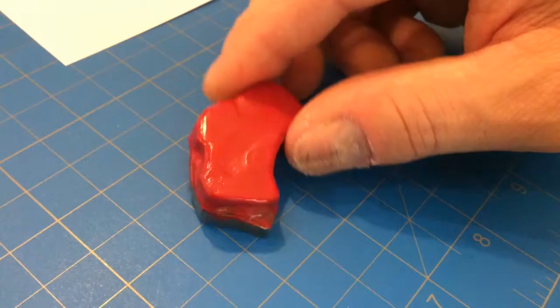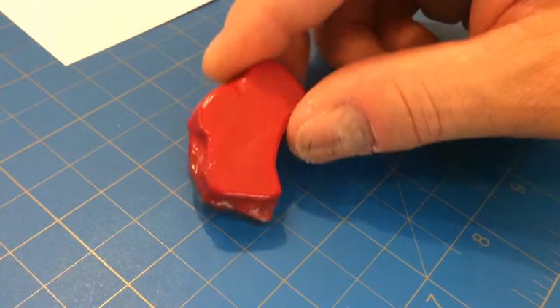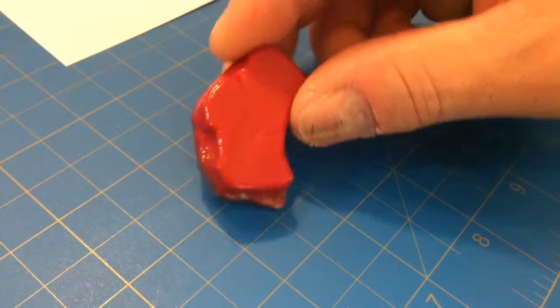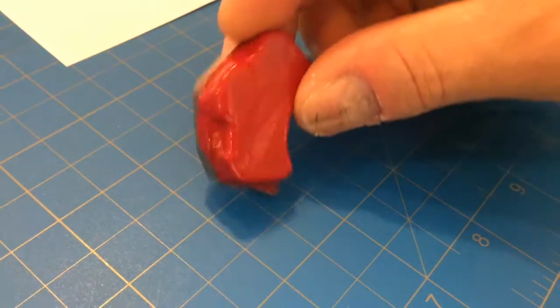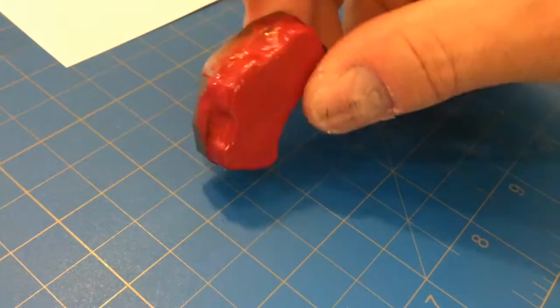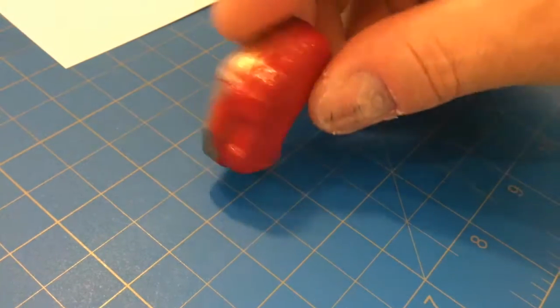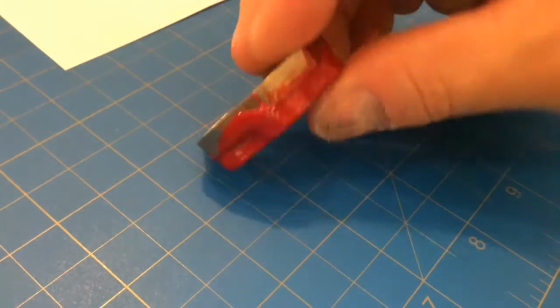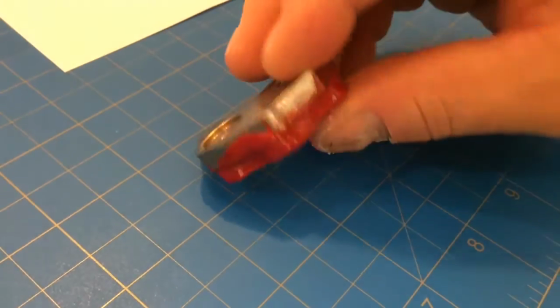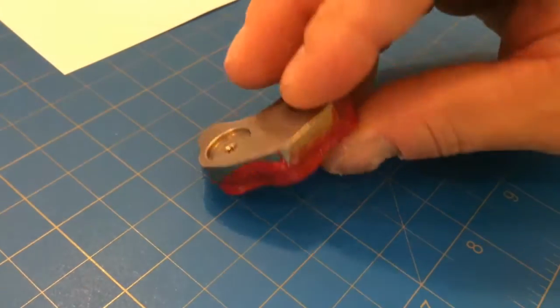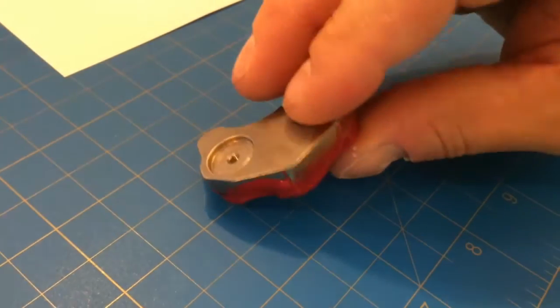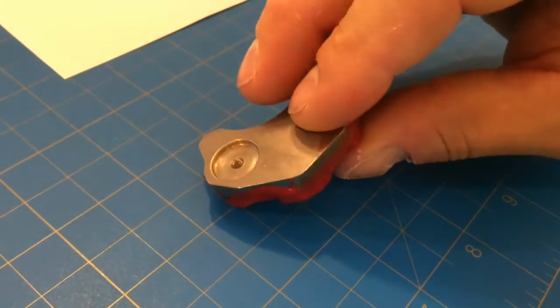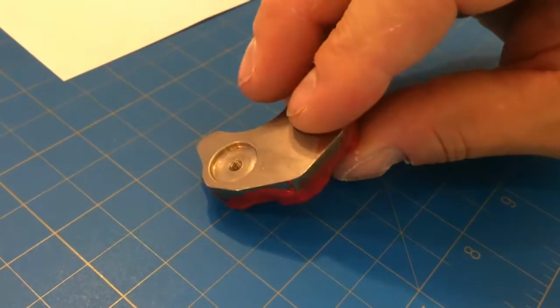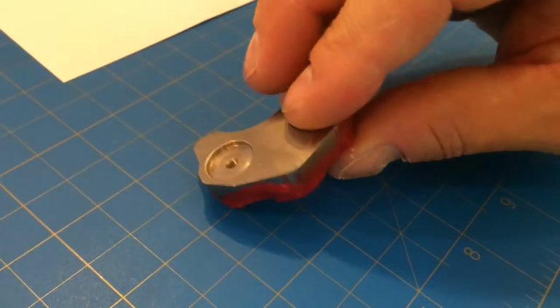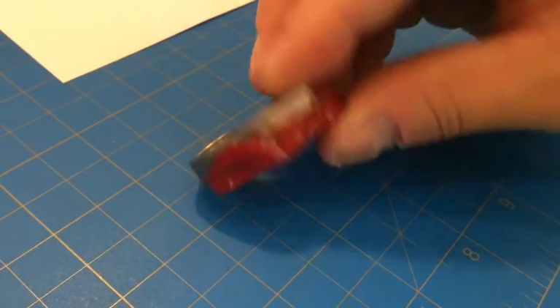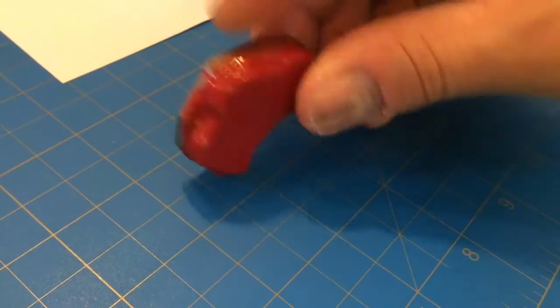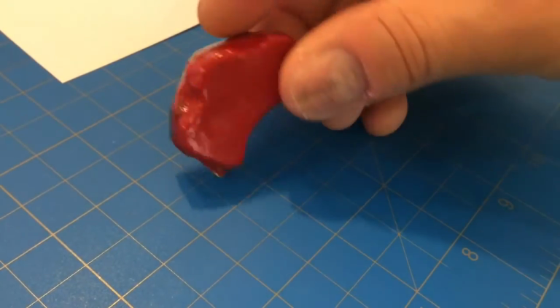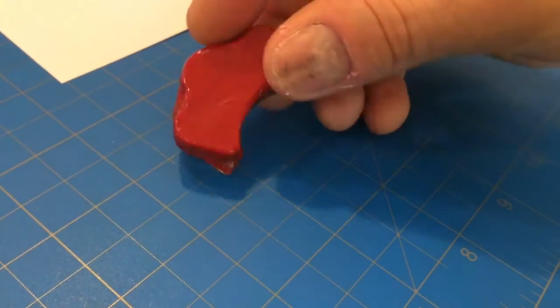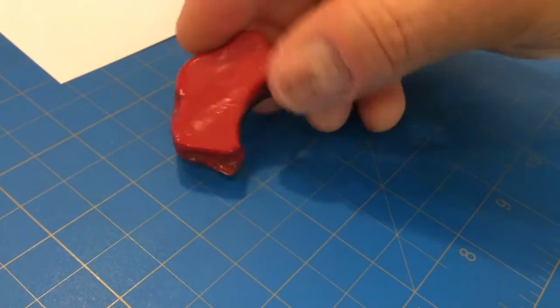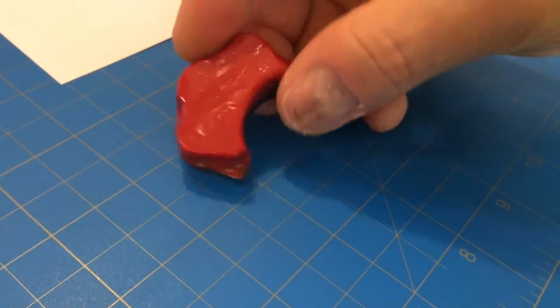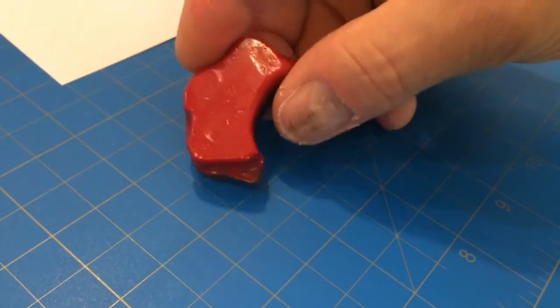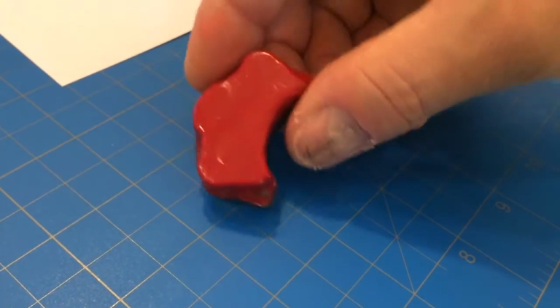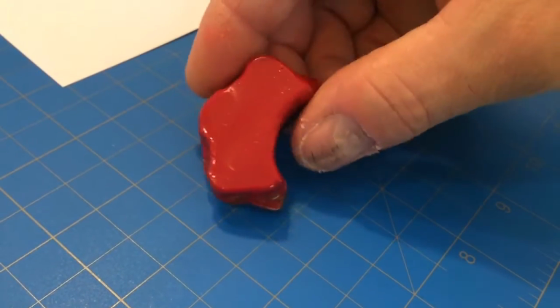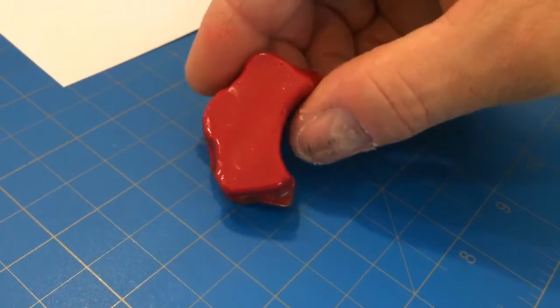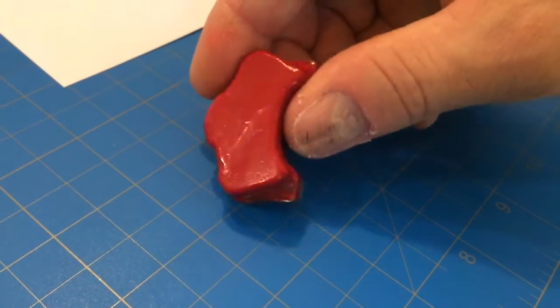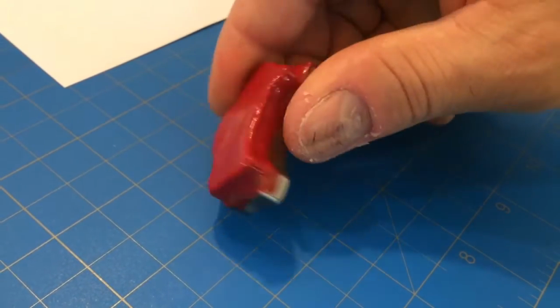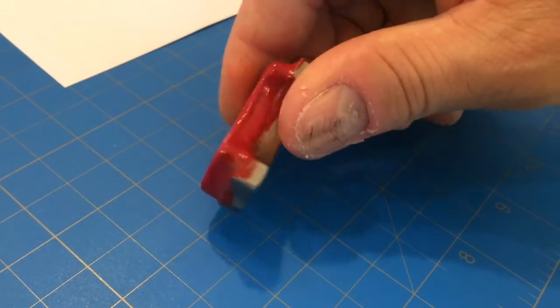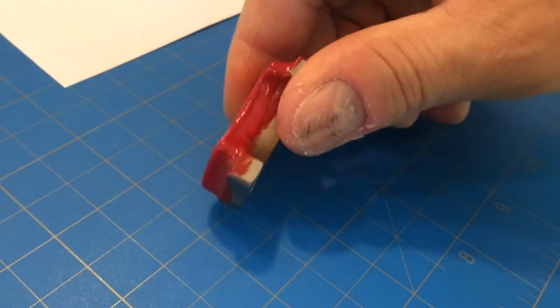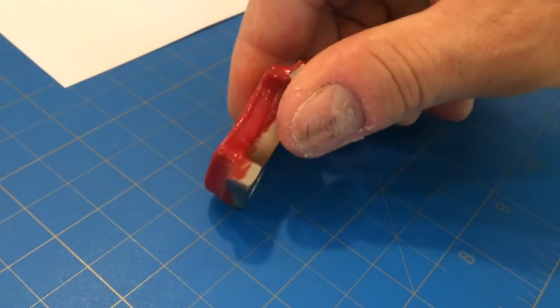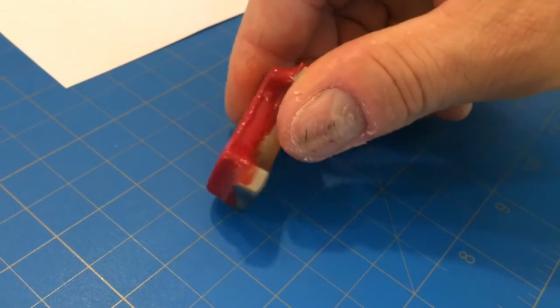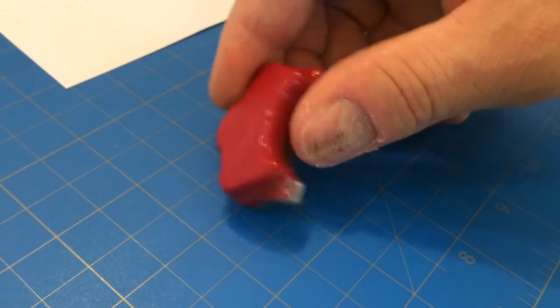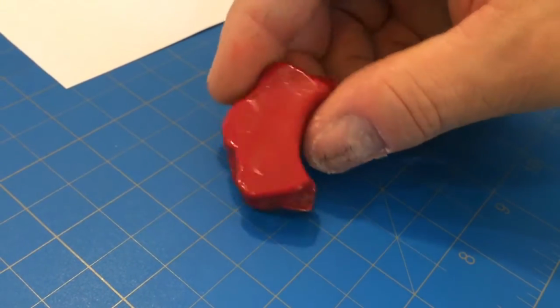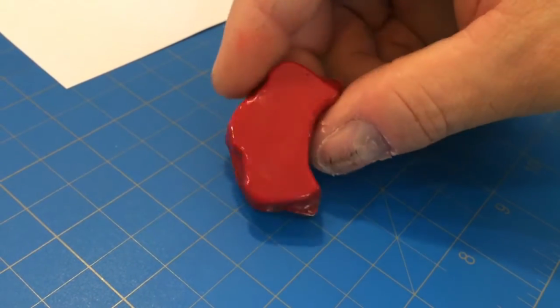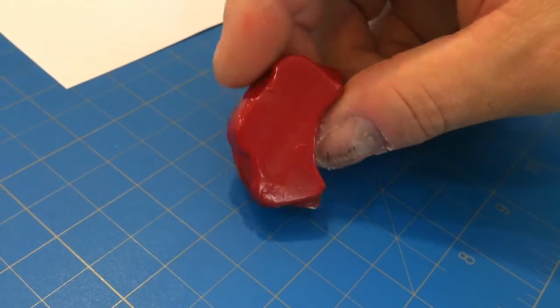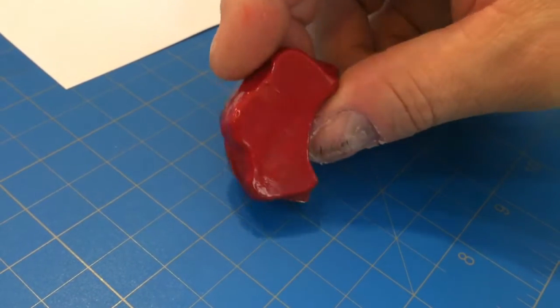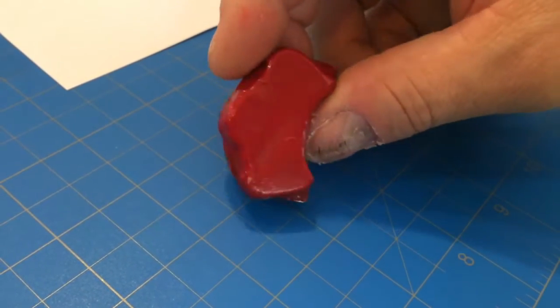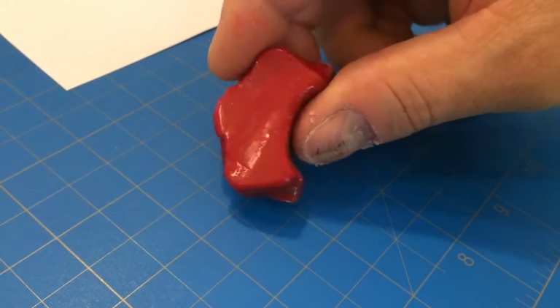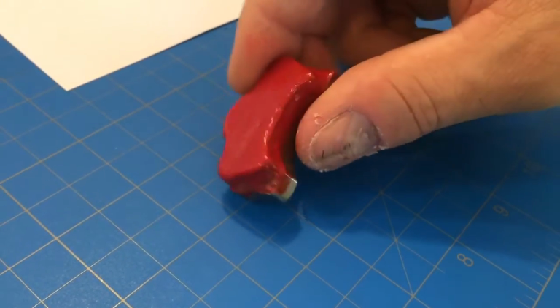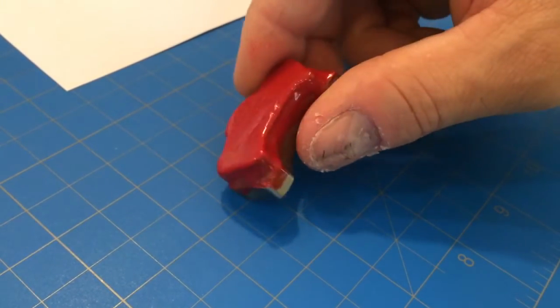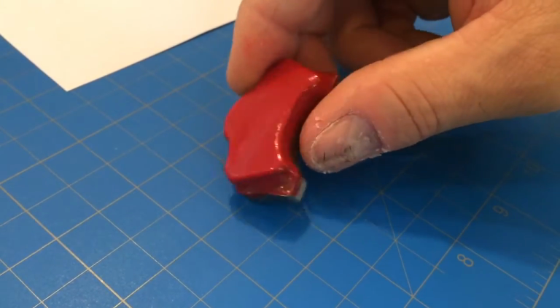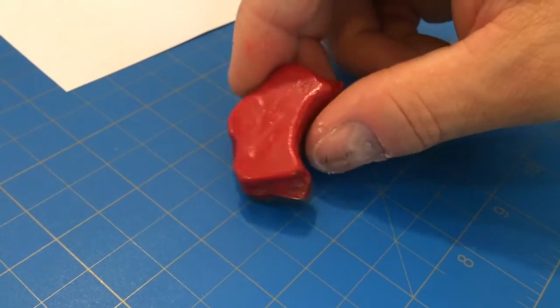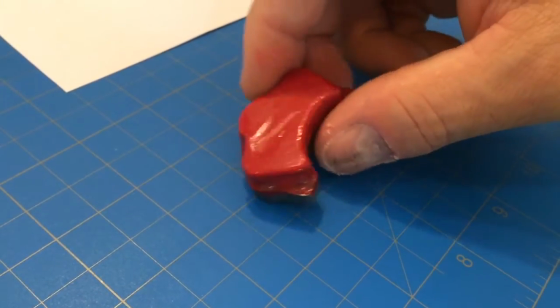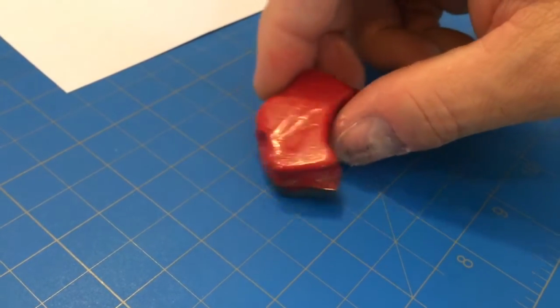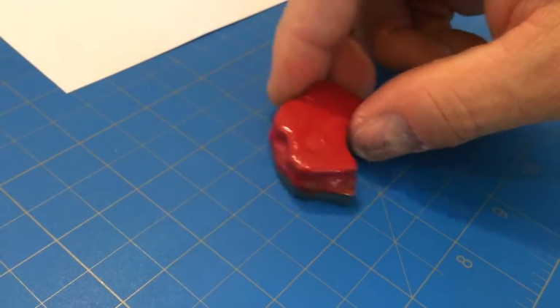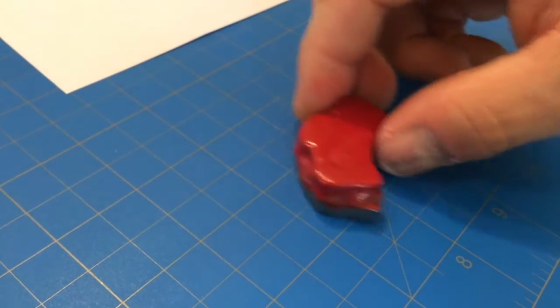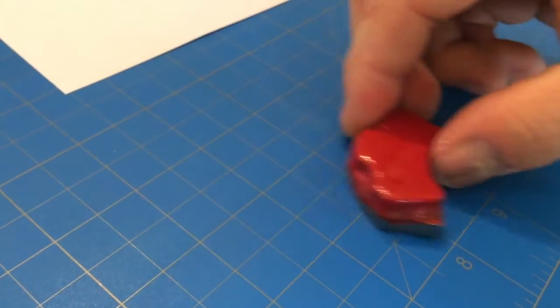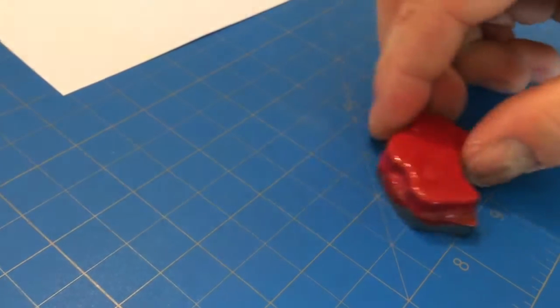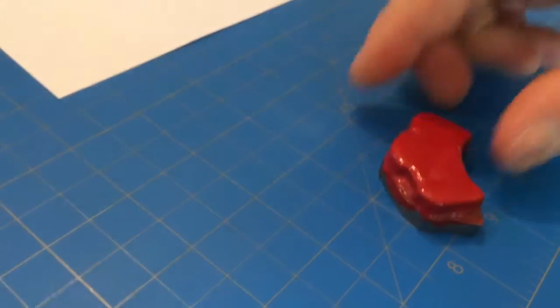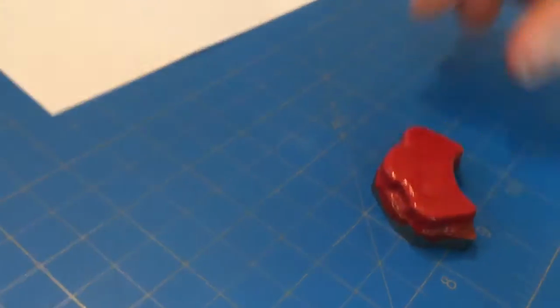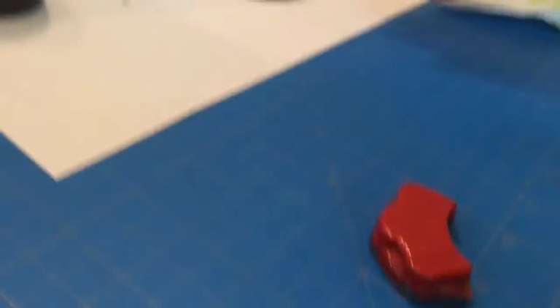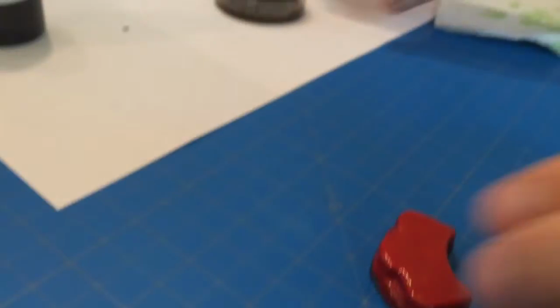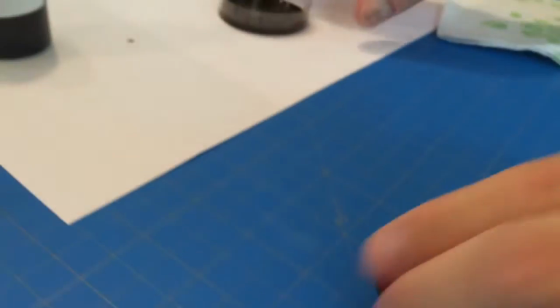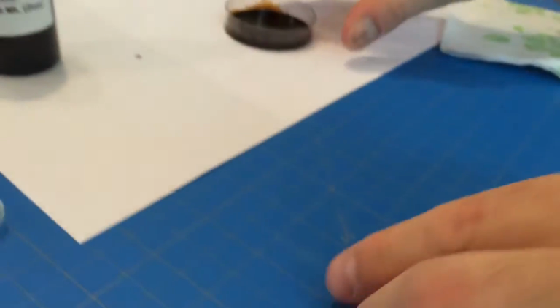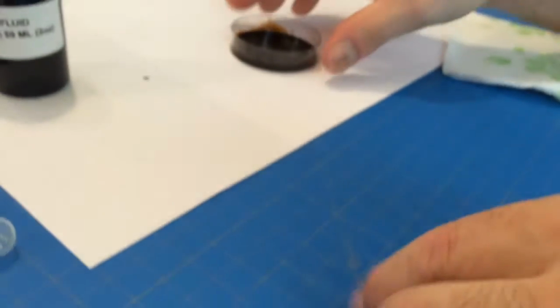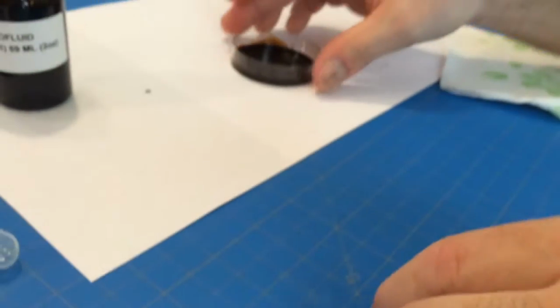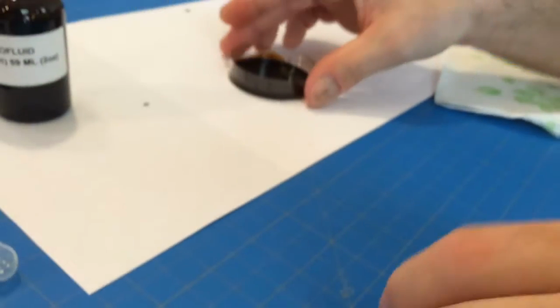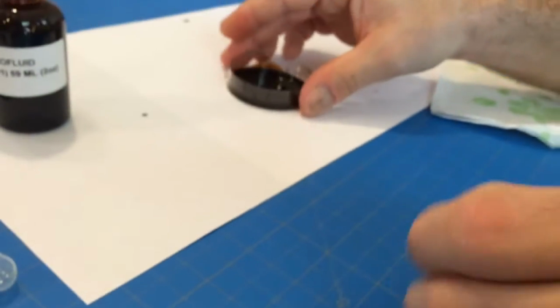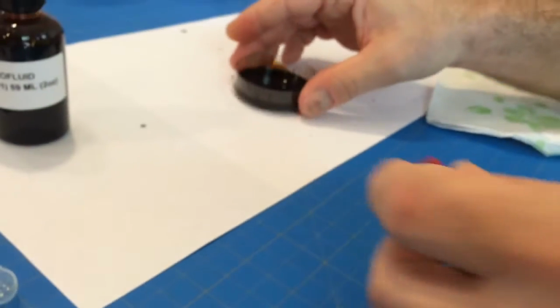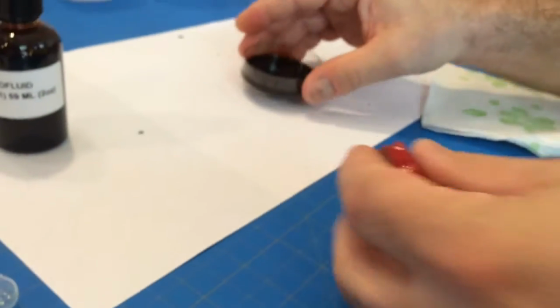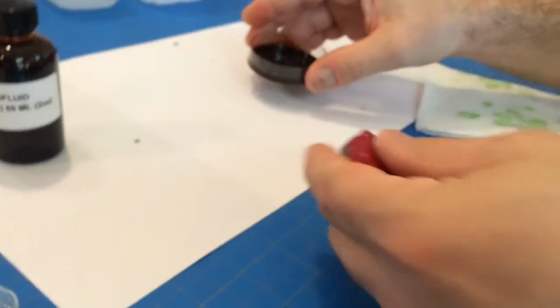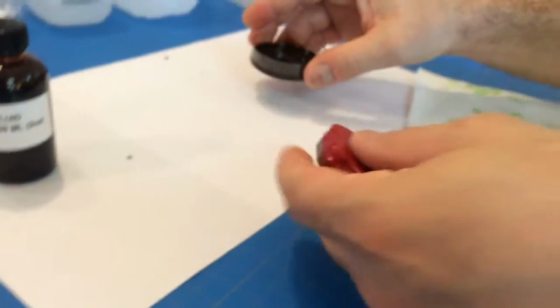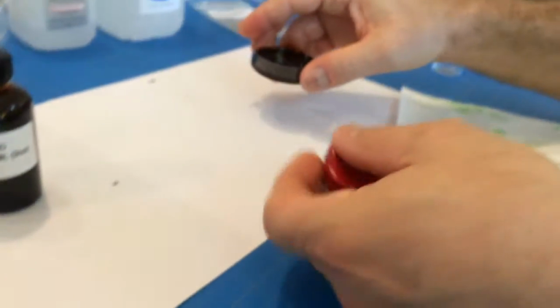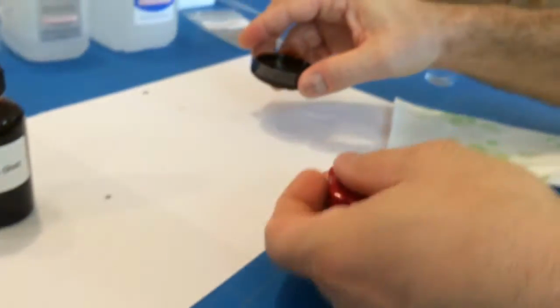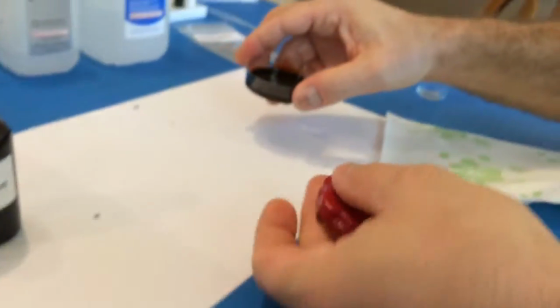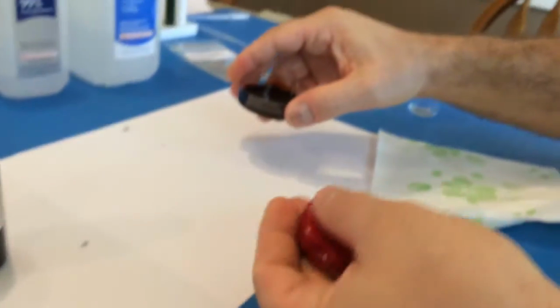Alright, let's see how it acts with this old hard drive magnet. I put a little rubber on it so it didn't shatter. Let's see what happens.